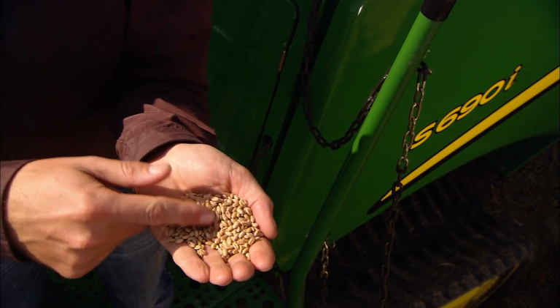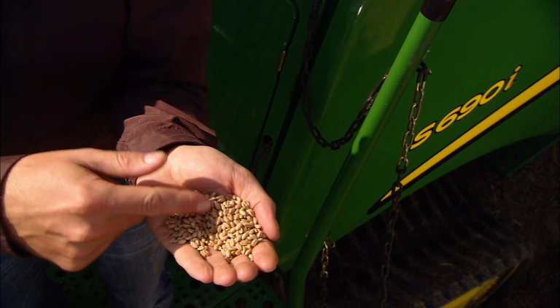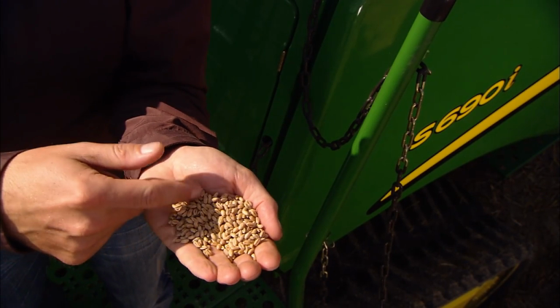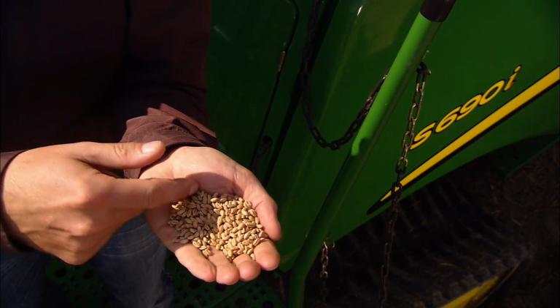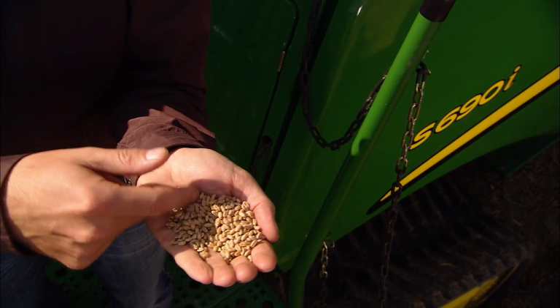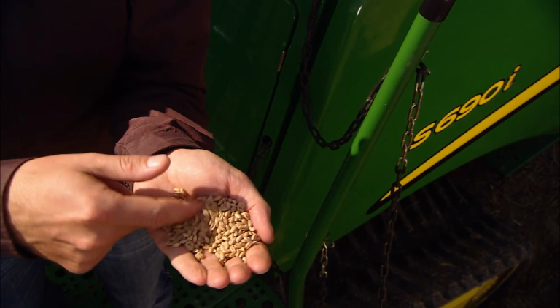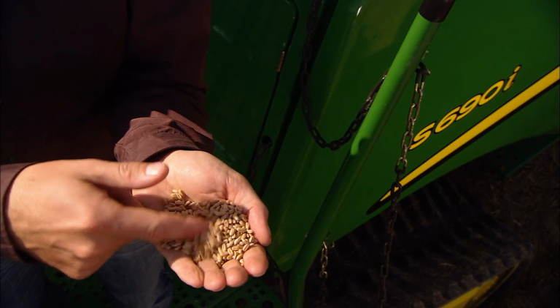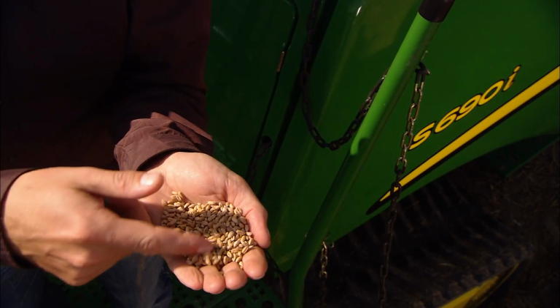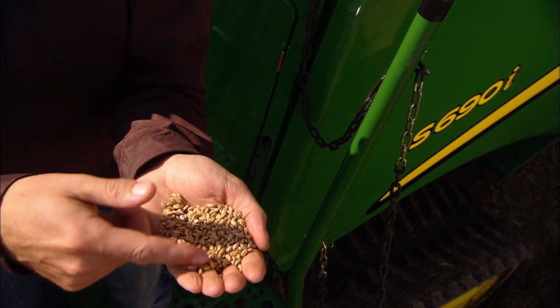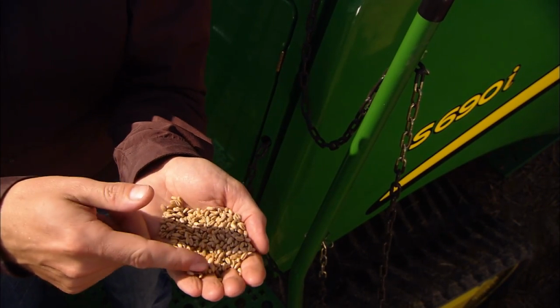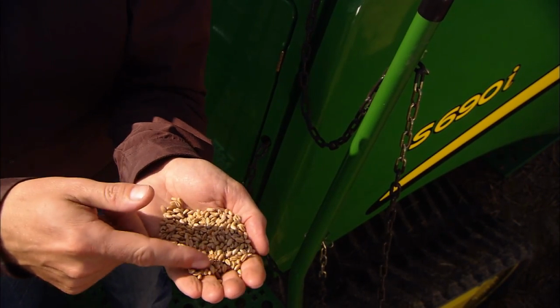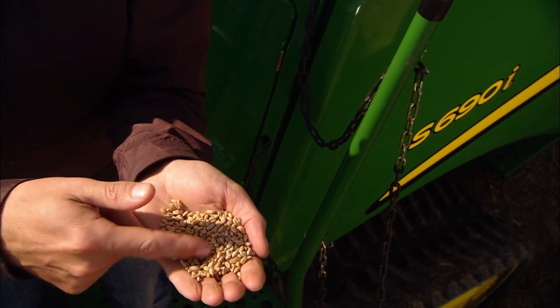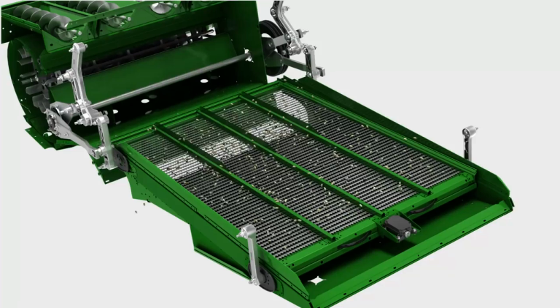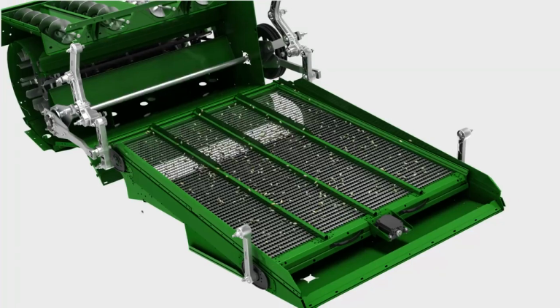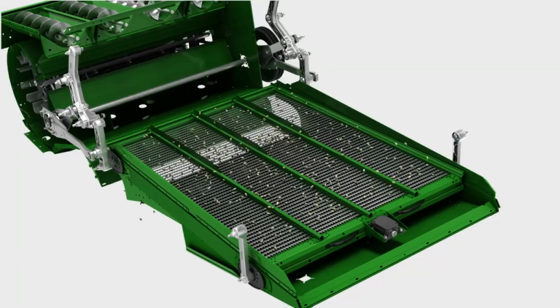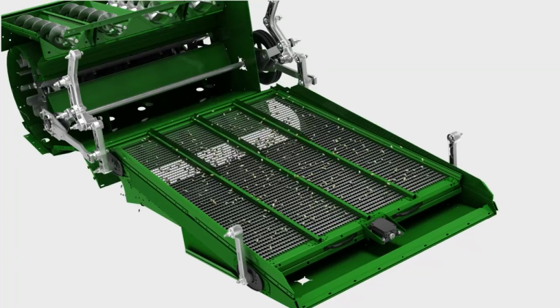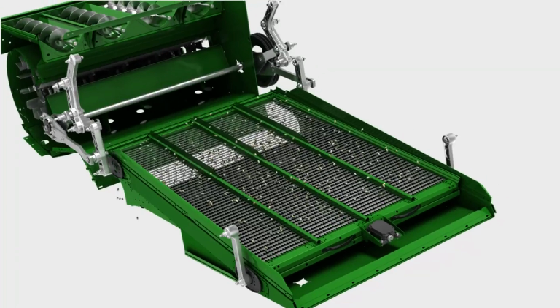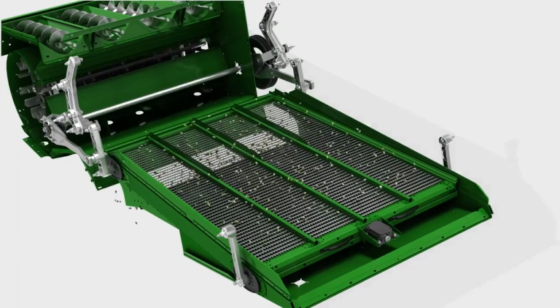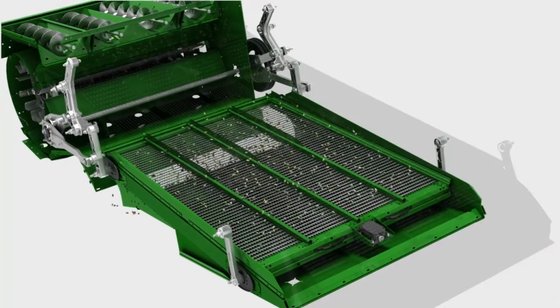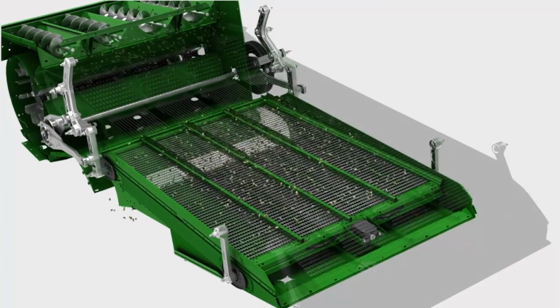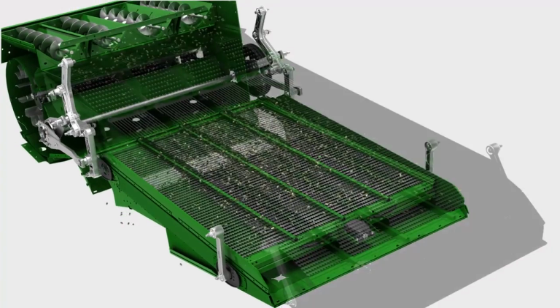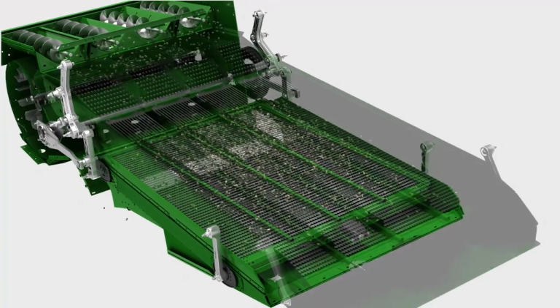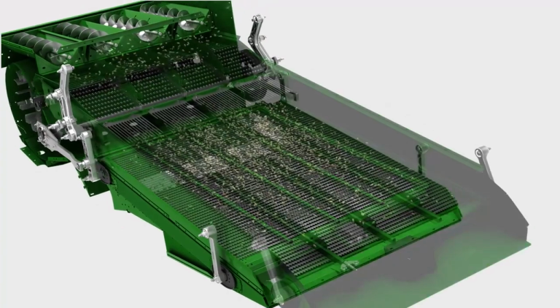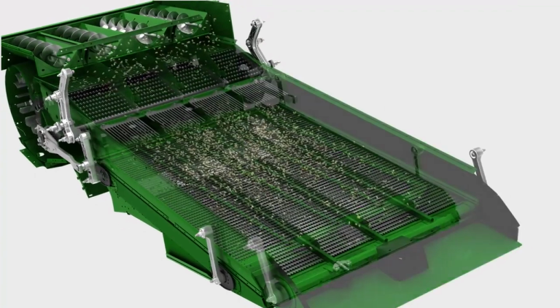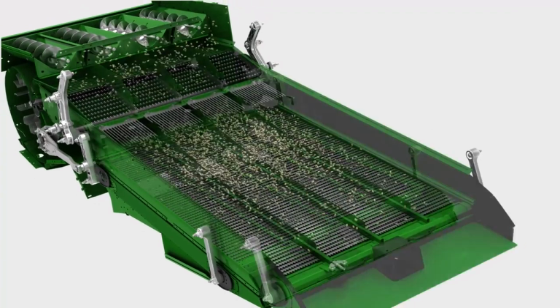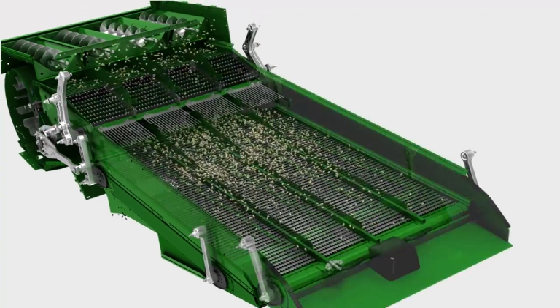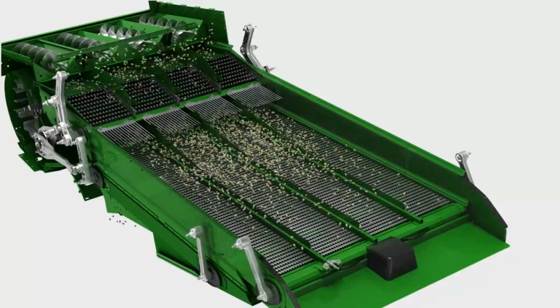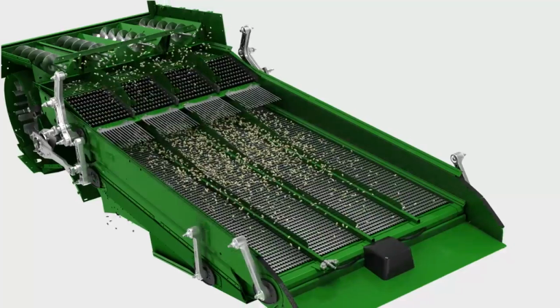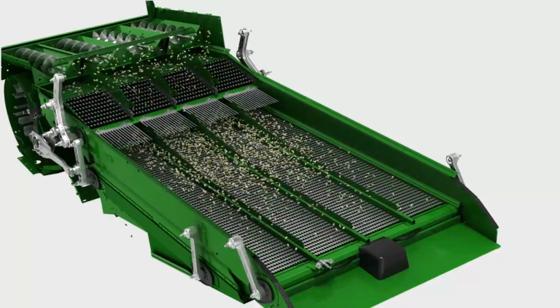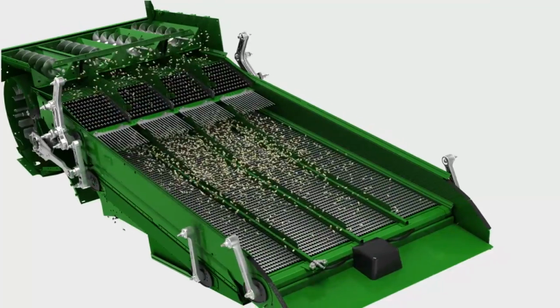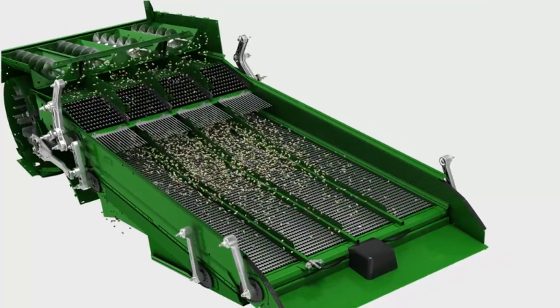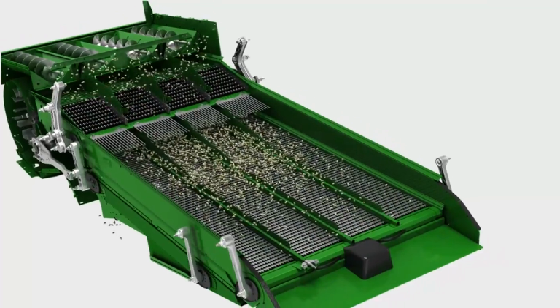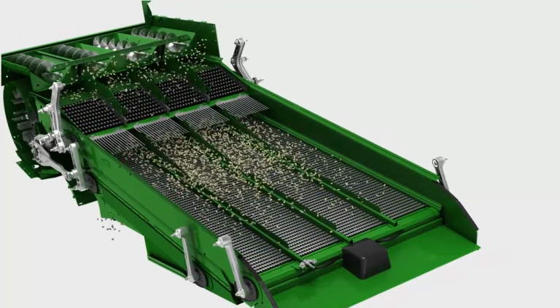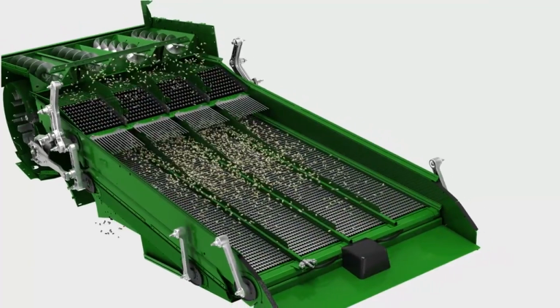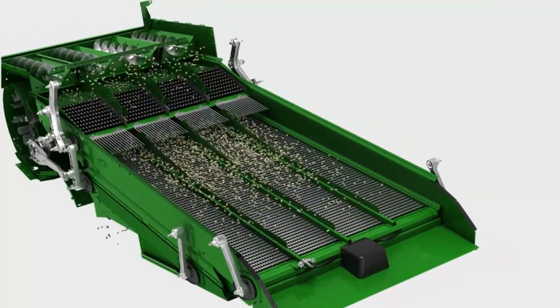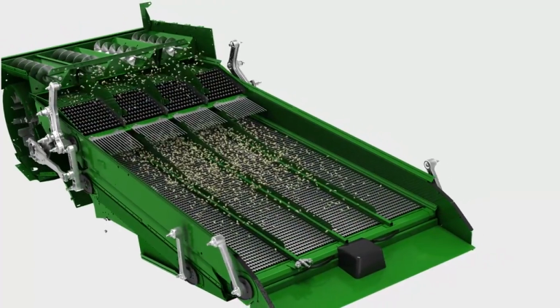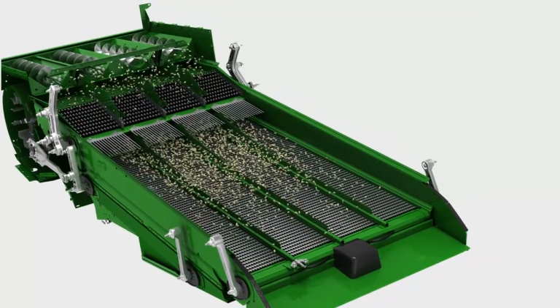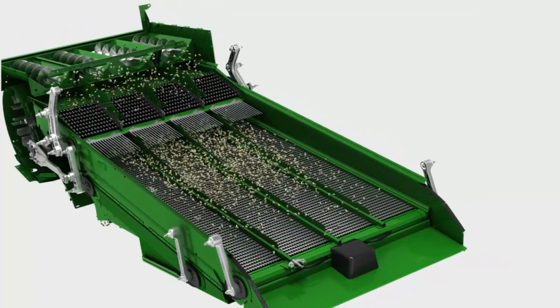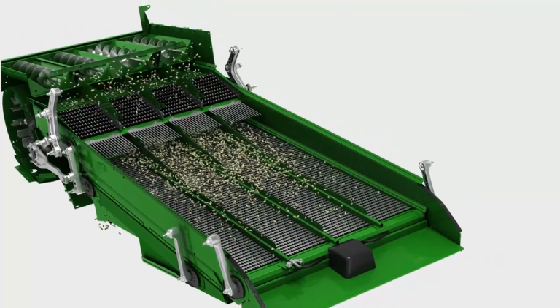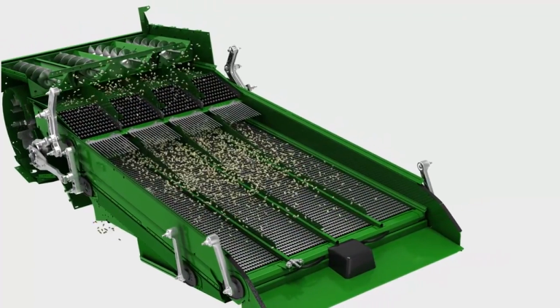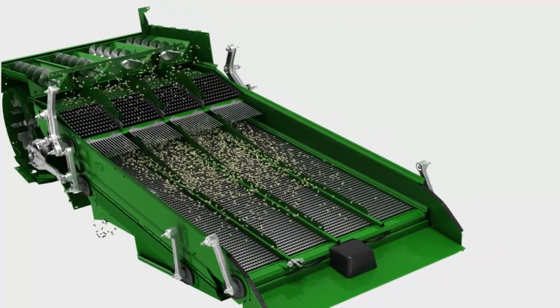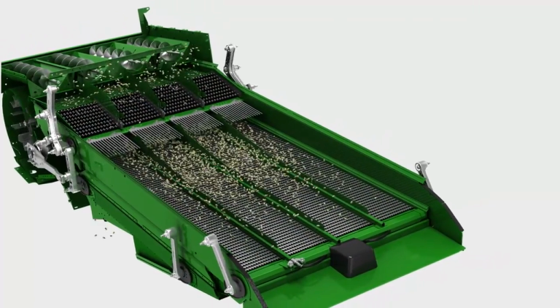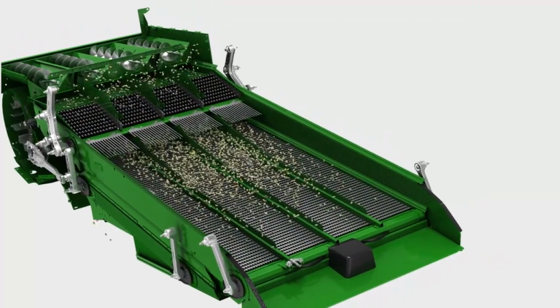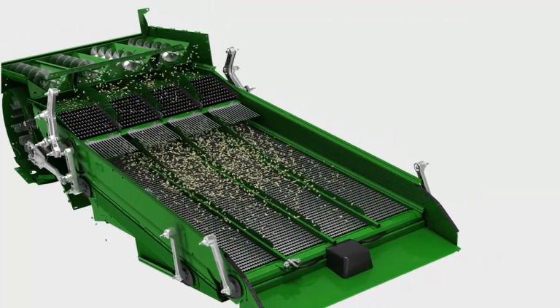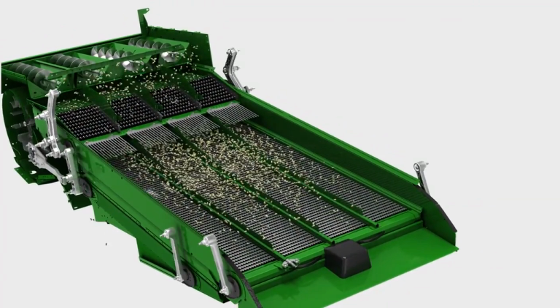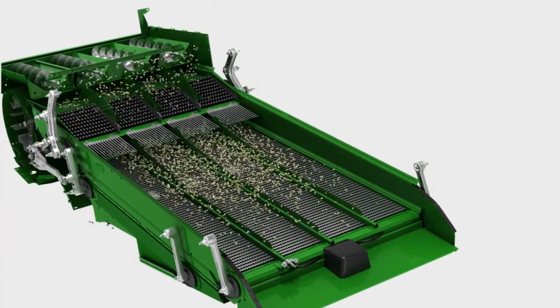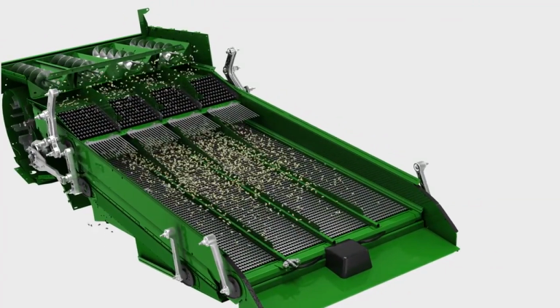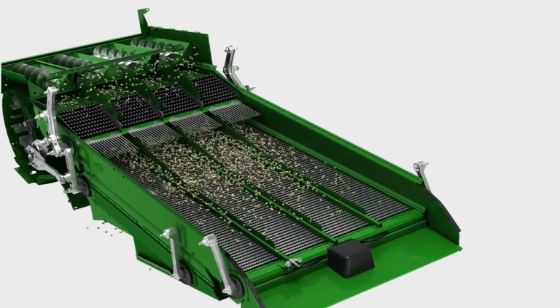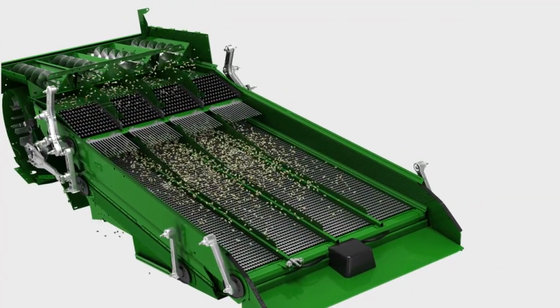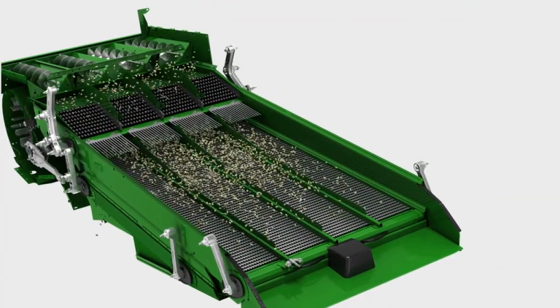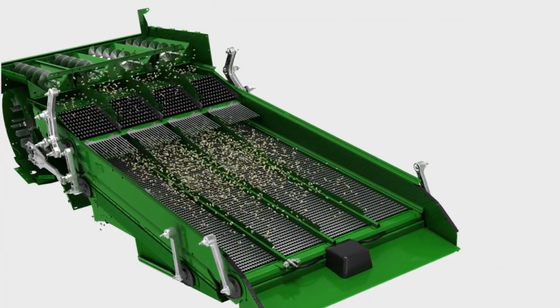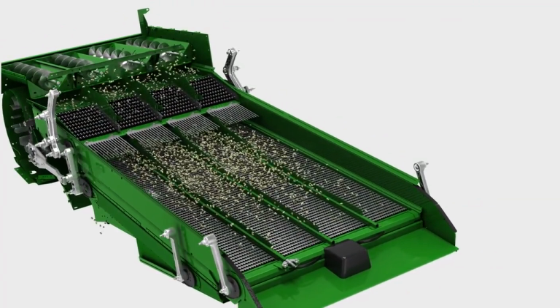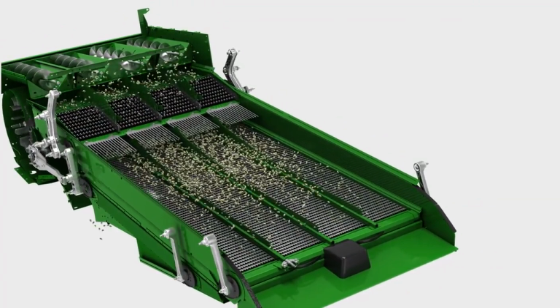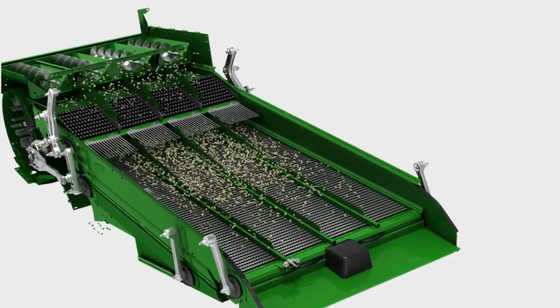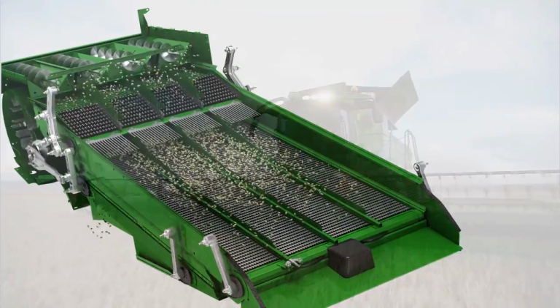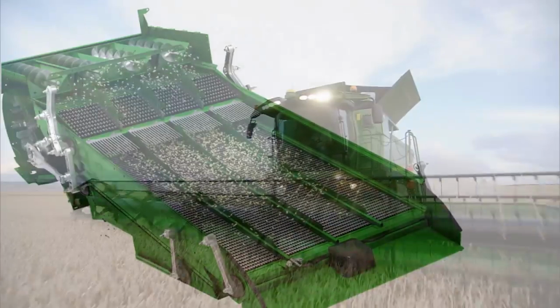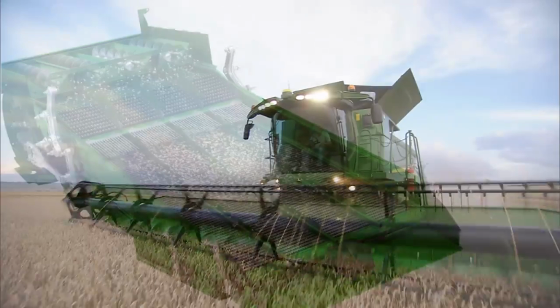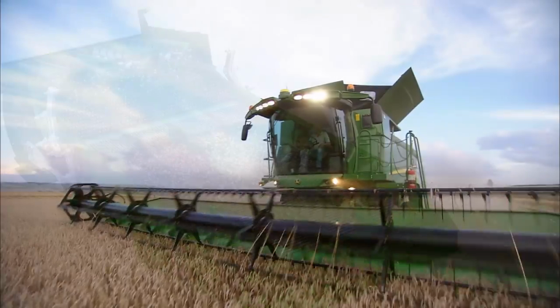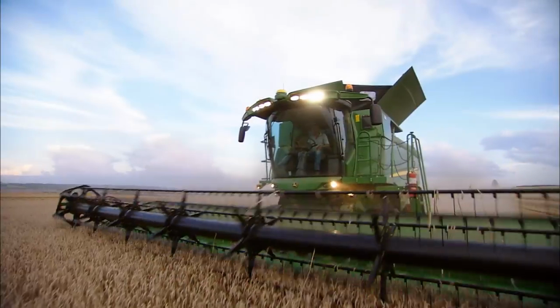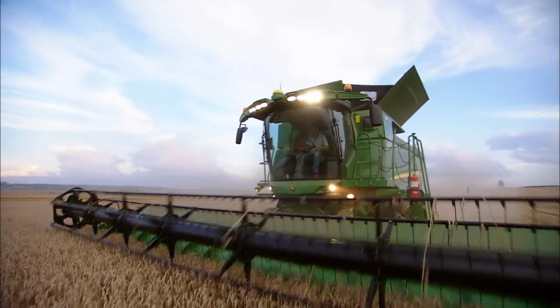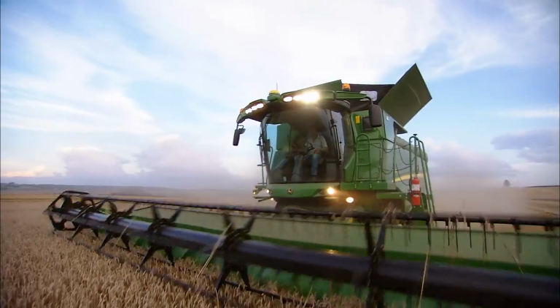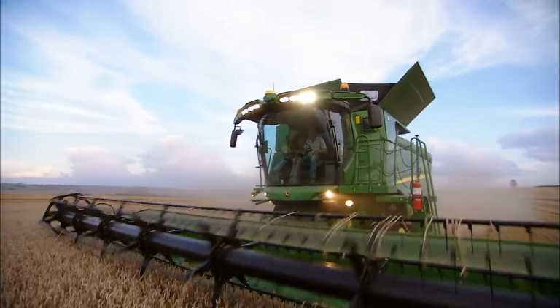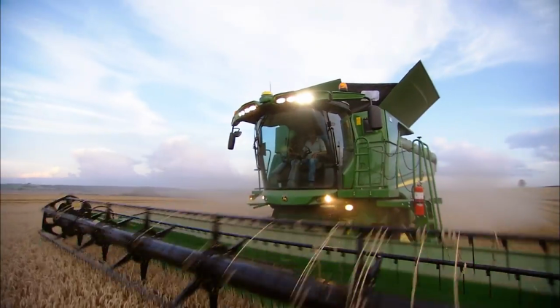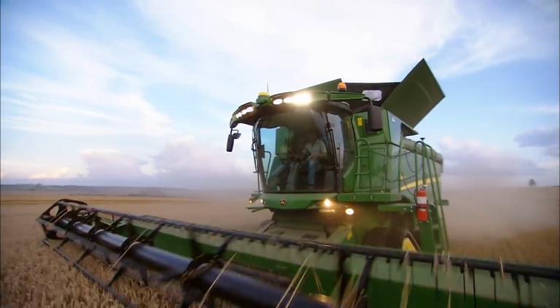The new Dynaflow Plus Cleaning Shoe. Large, light and less sensitive. For top grain quality.